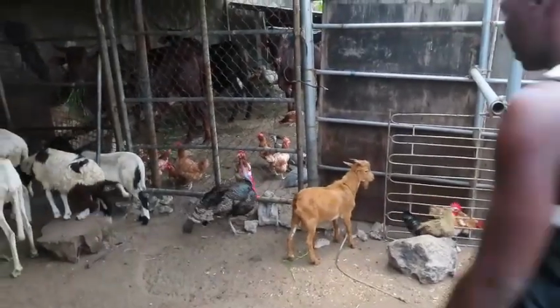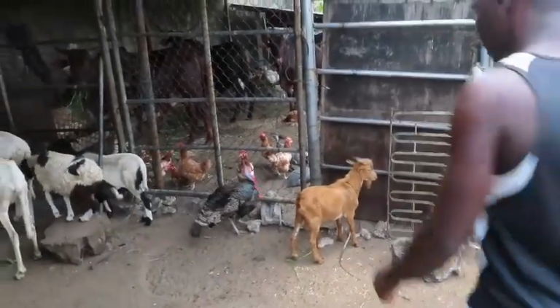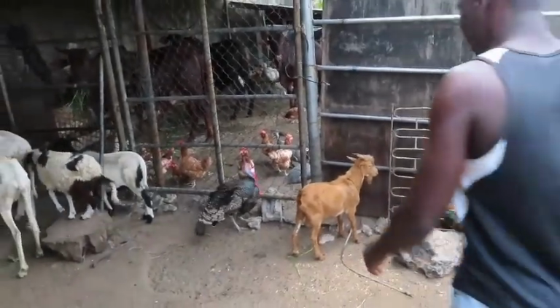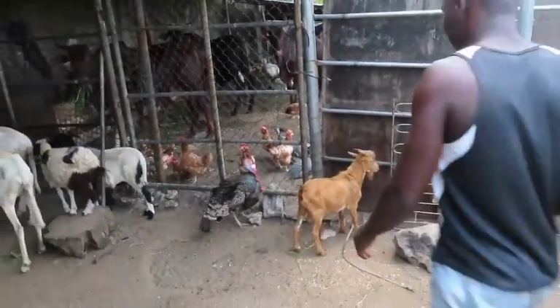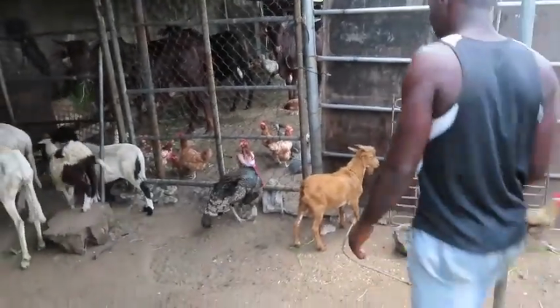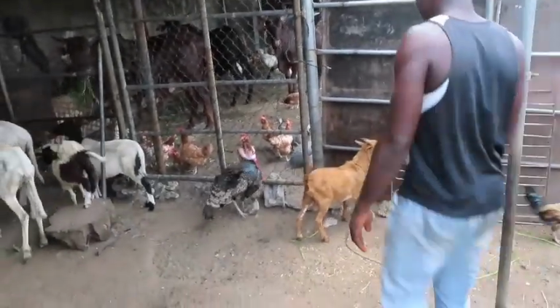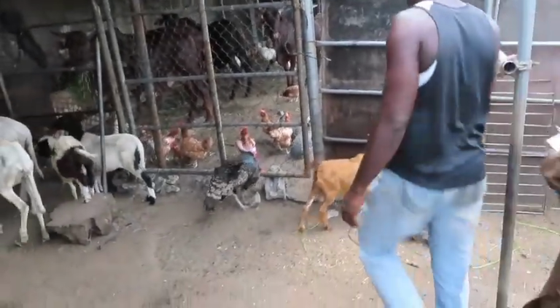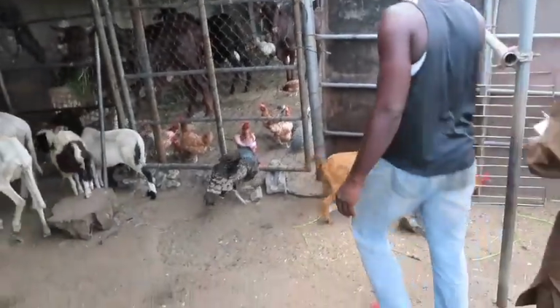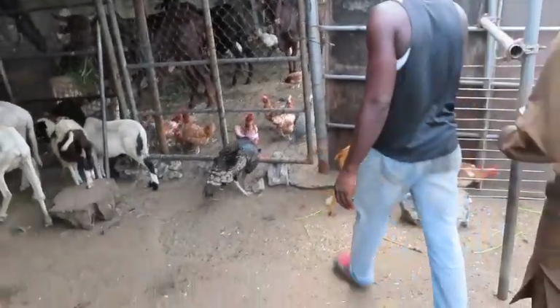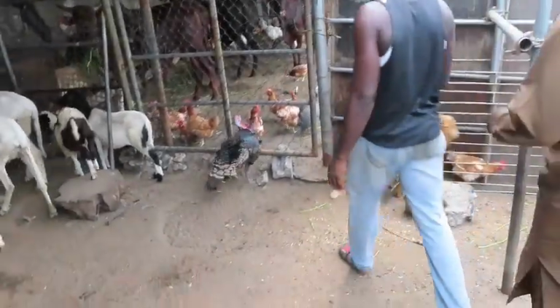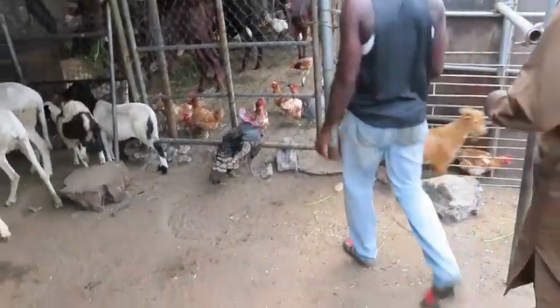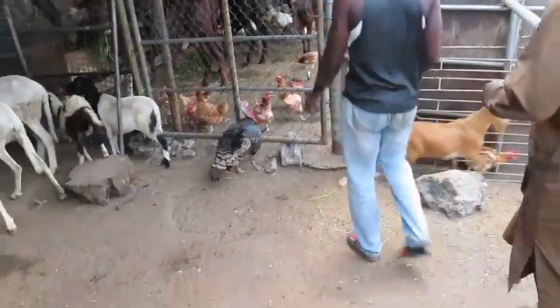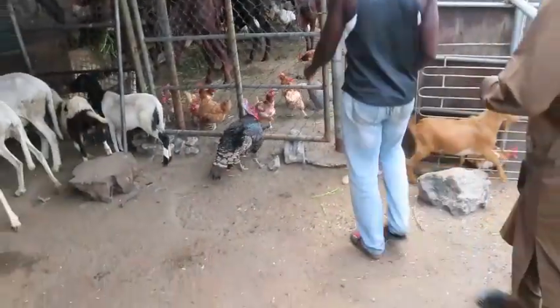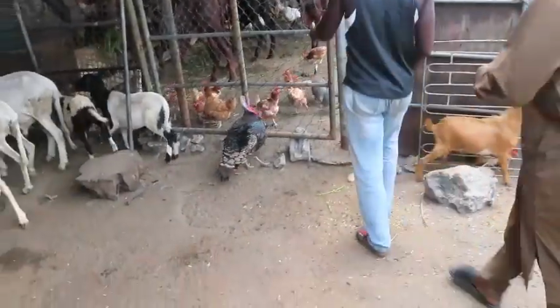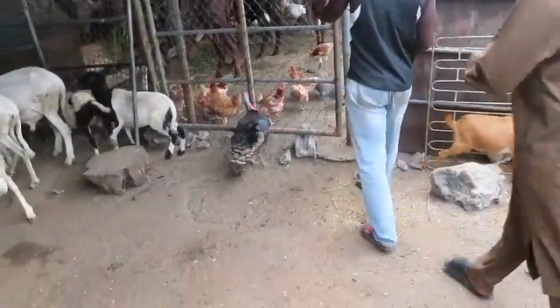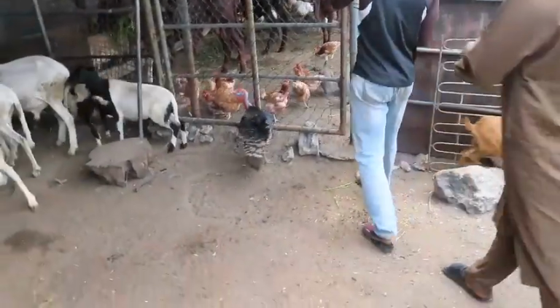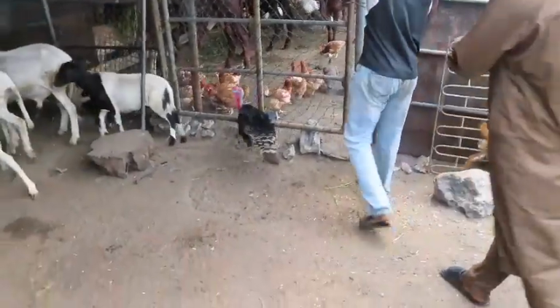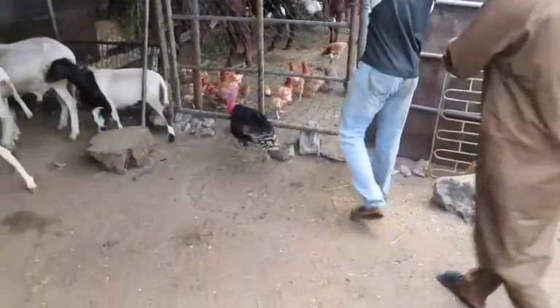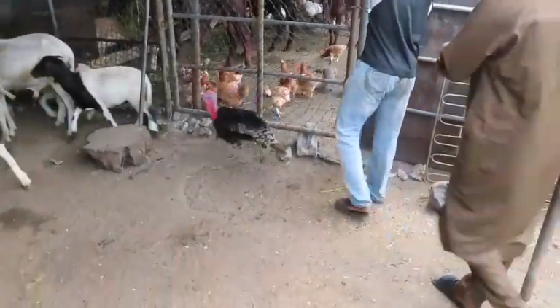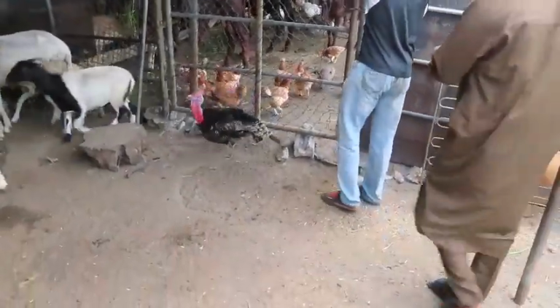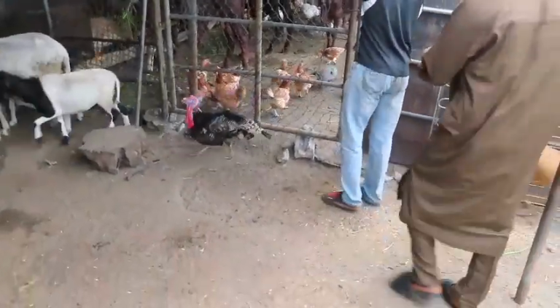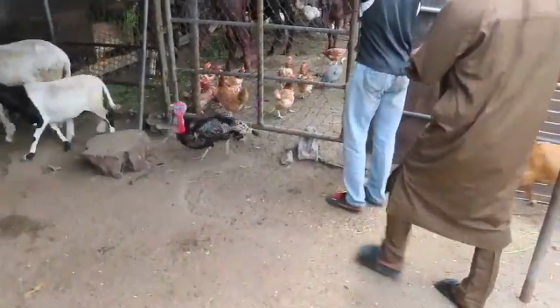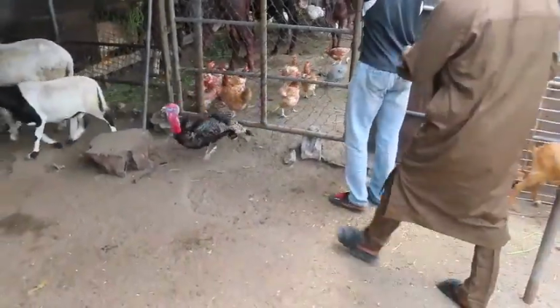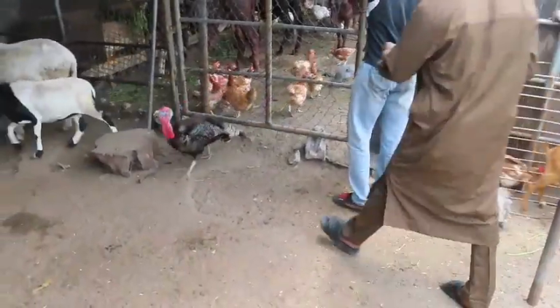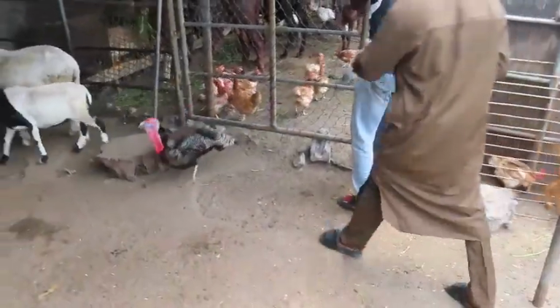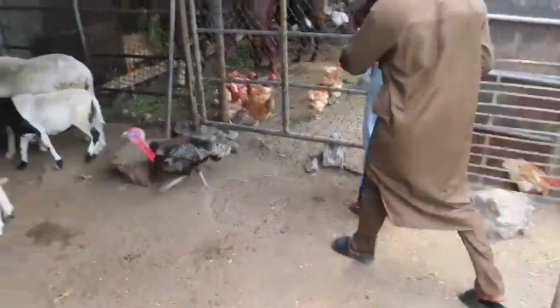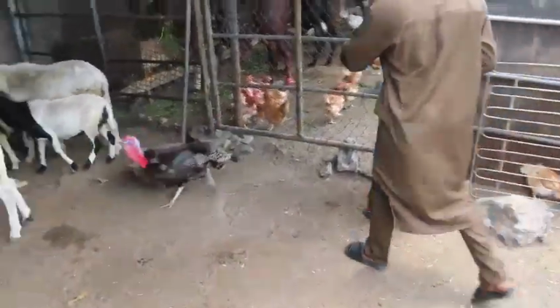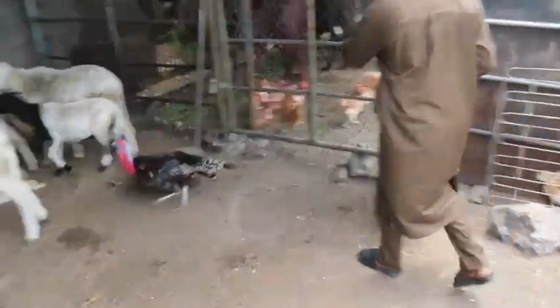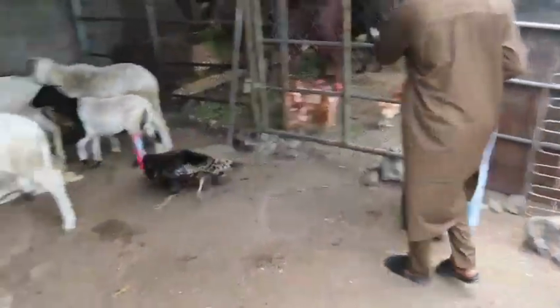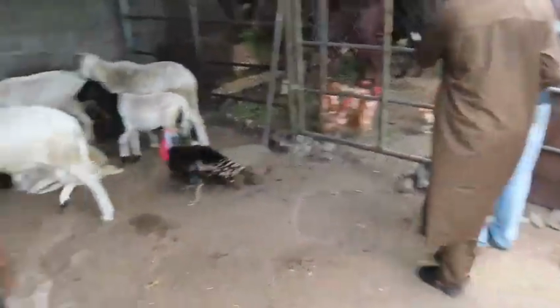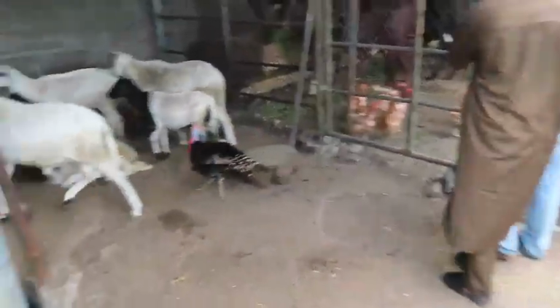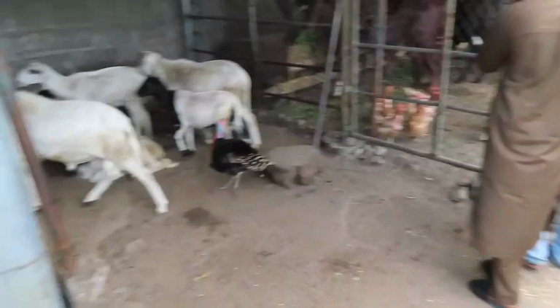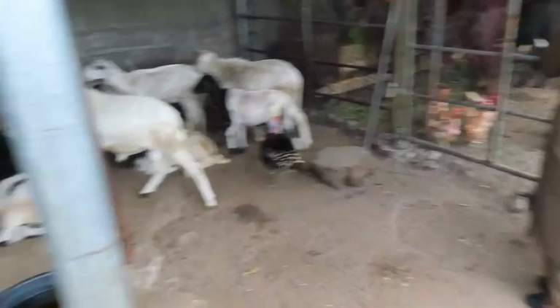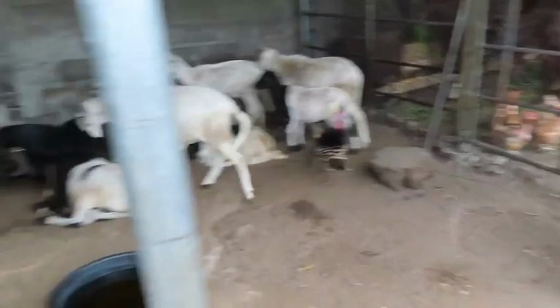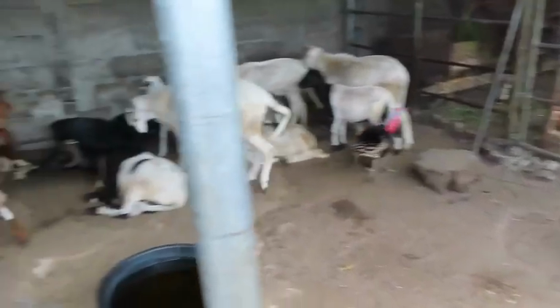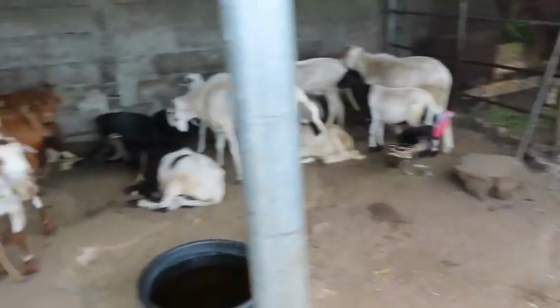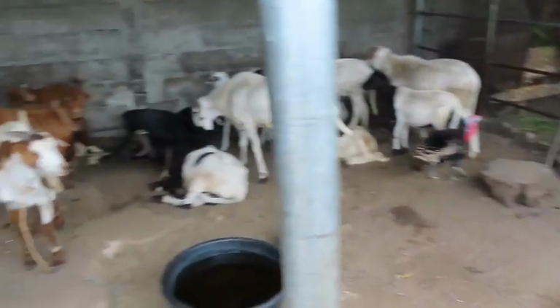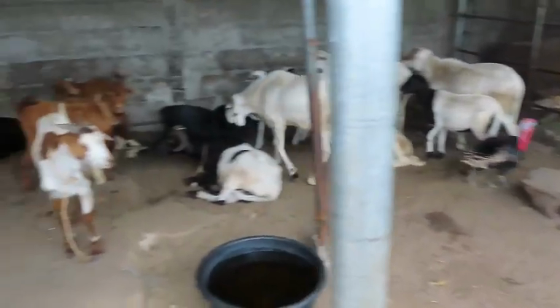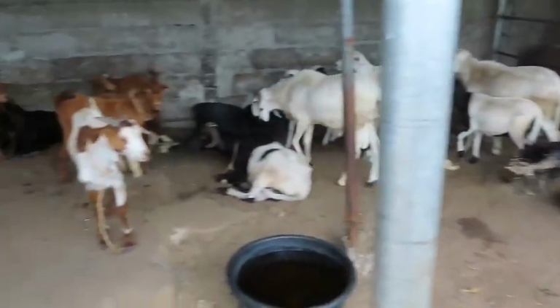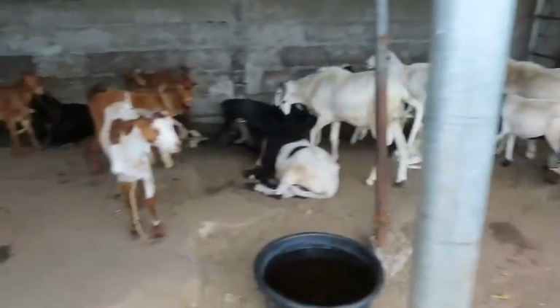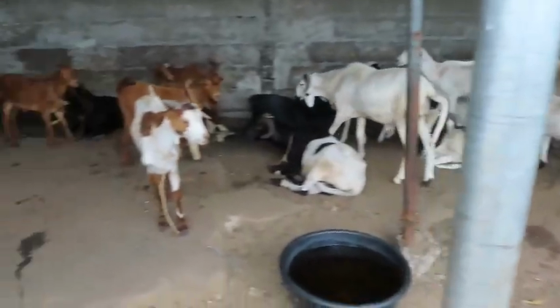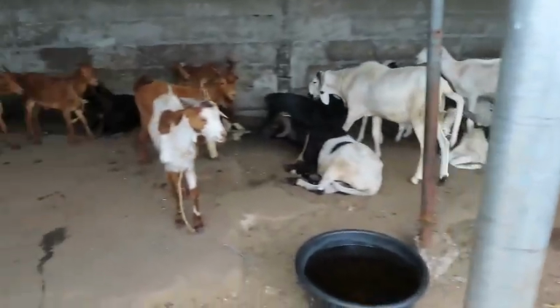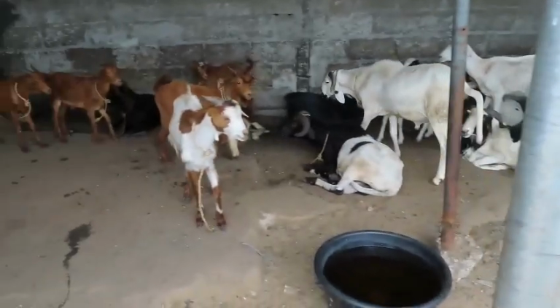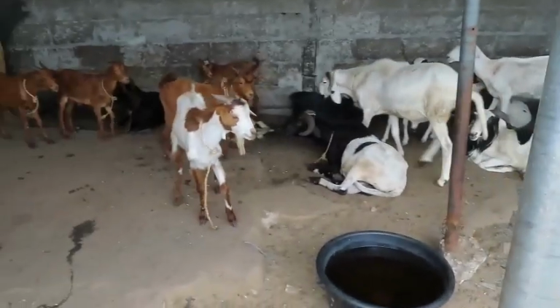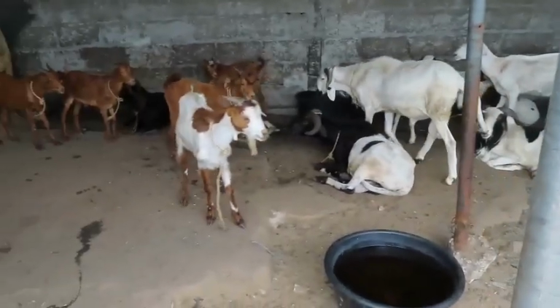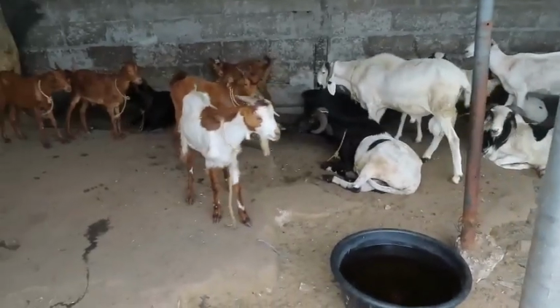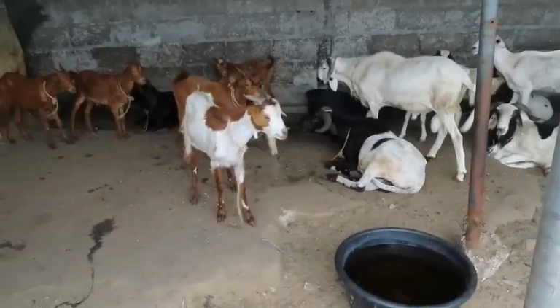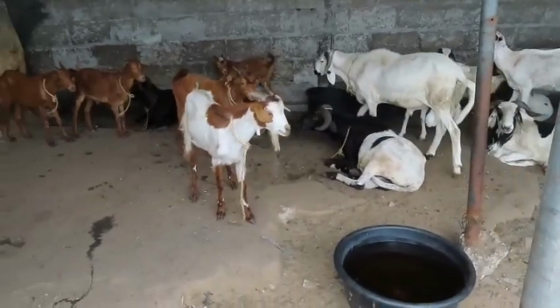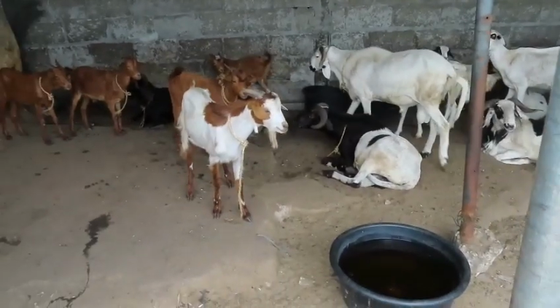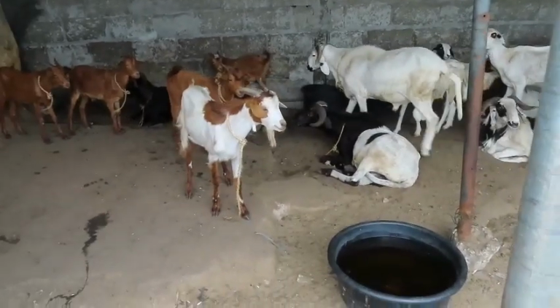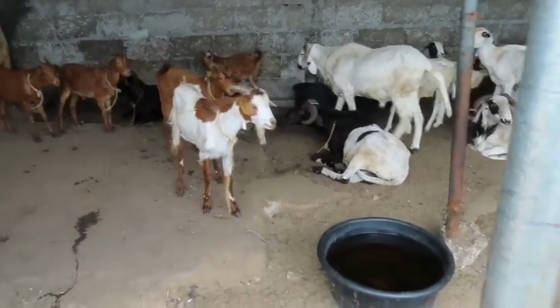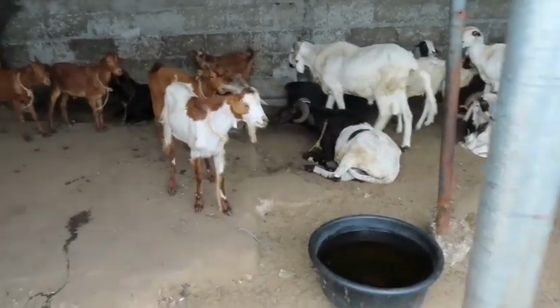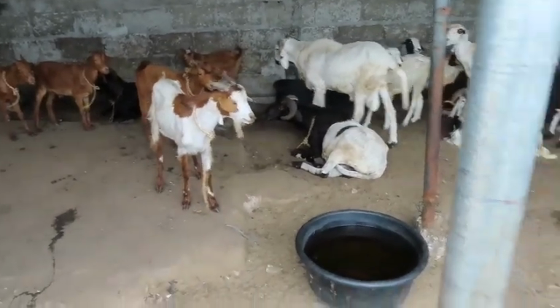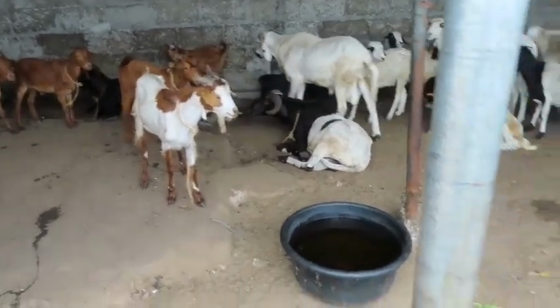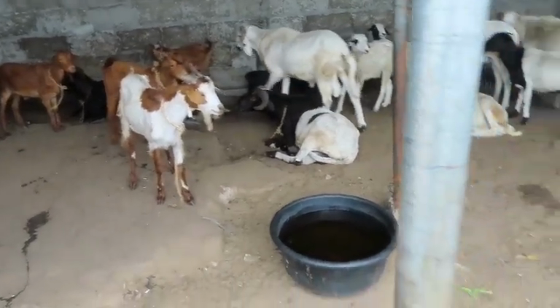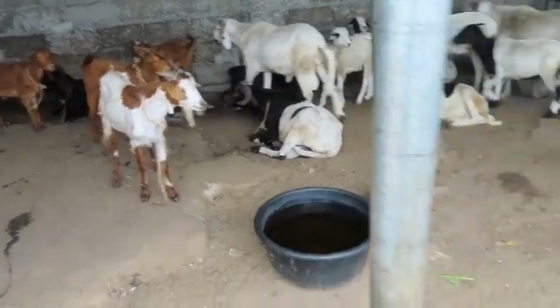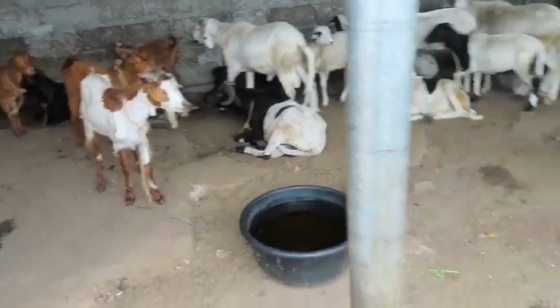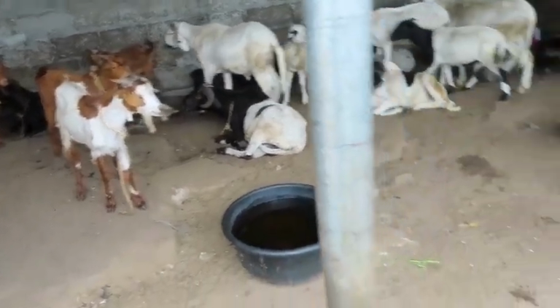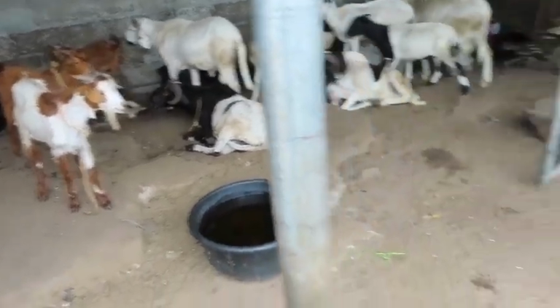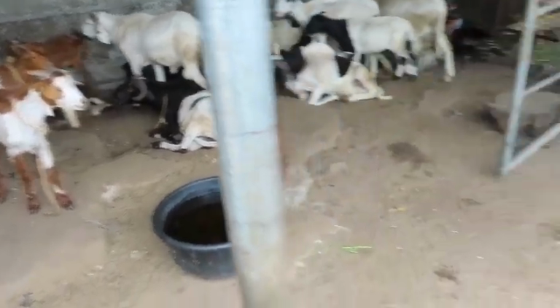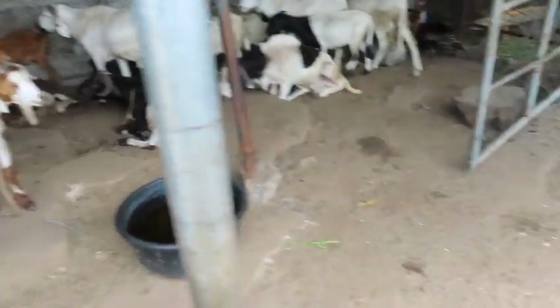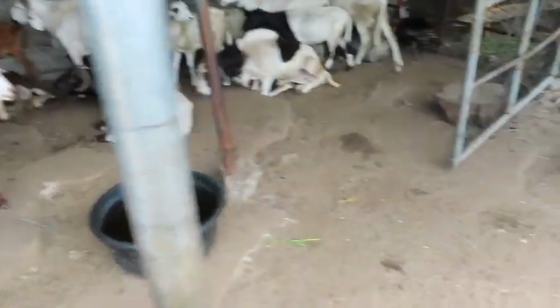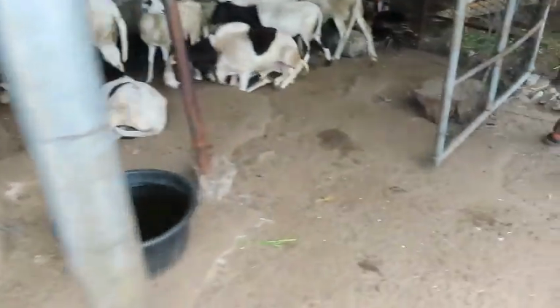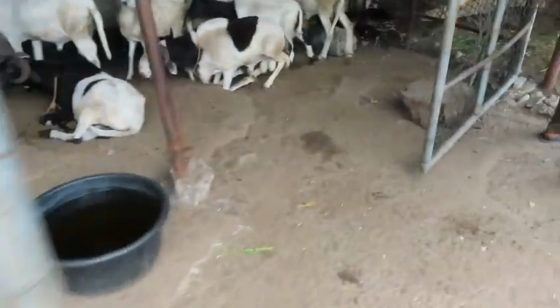They have like peacocks, chicken, guinea fowls, ram, local goats, and Hausa goats.